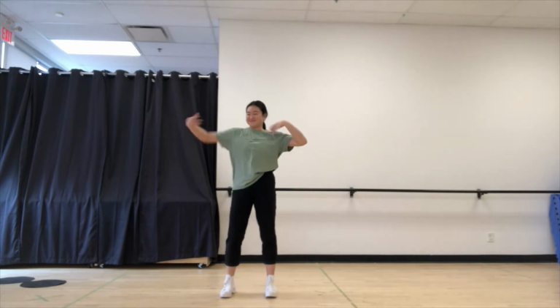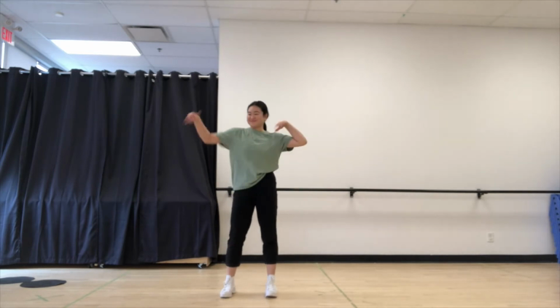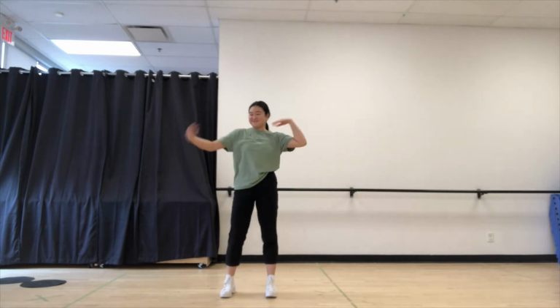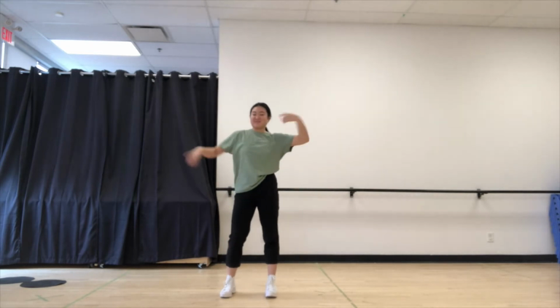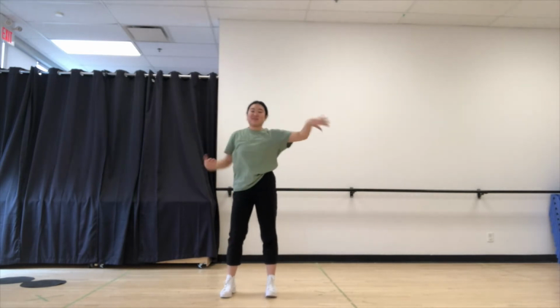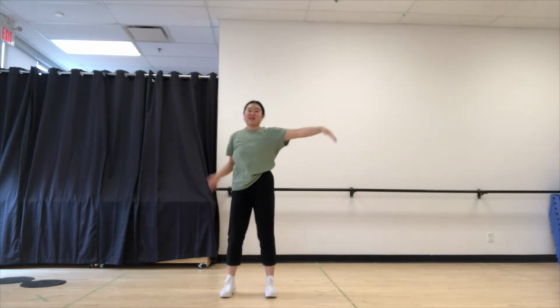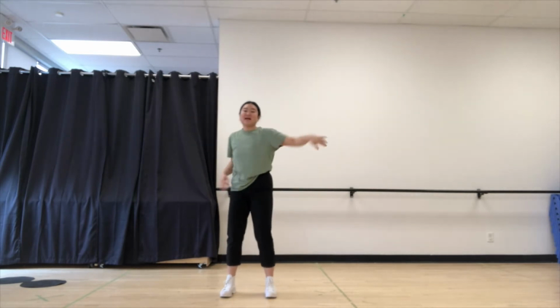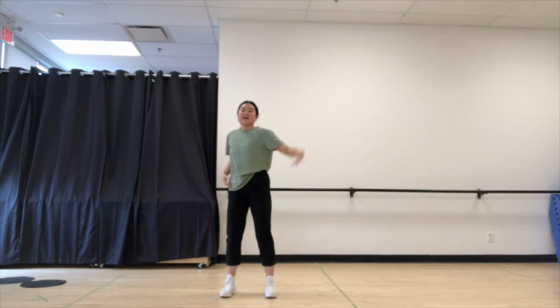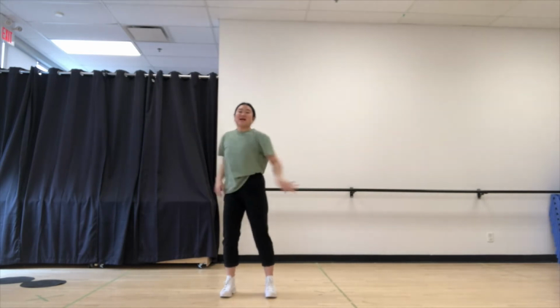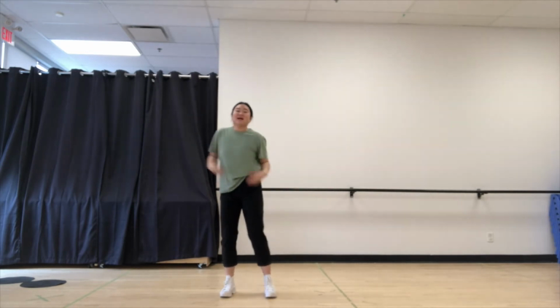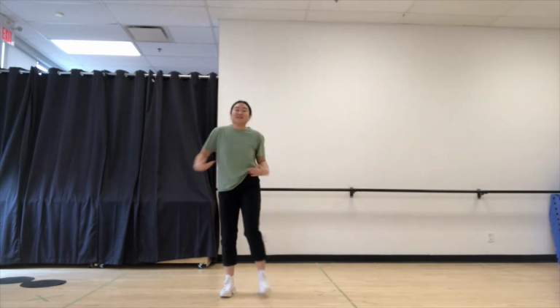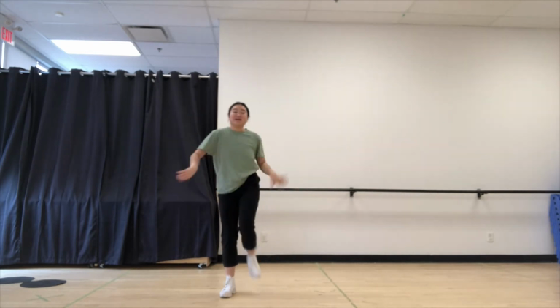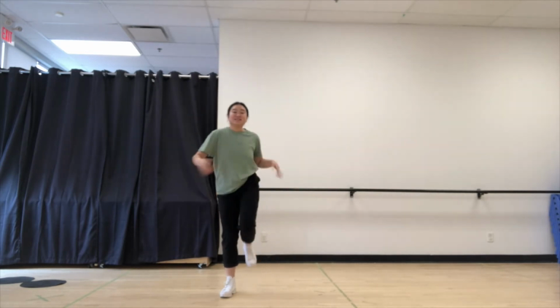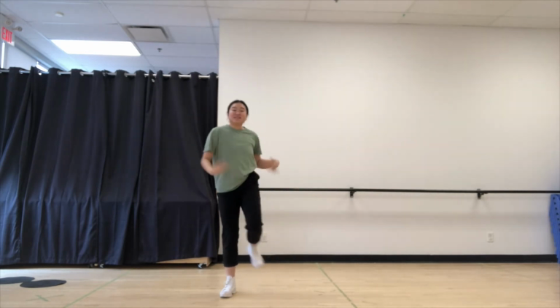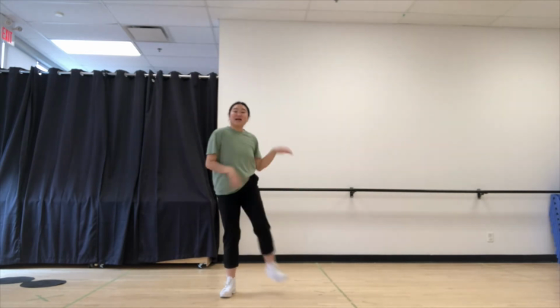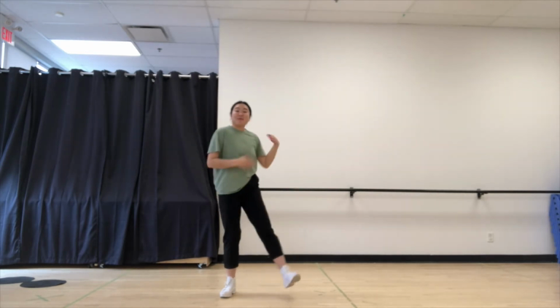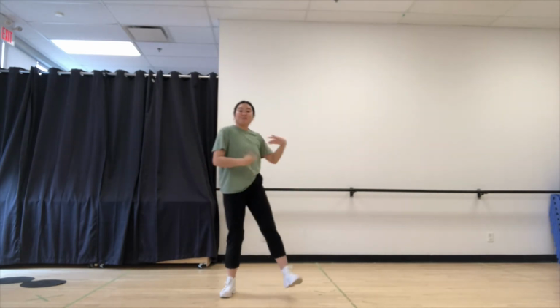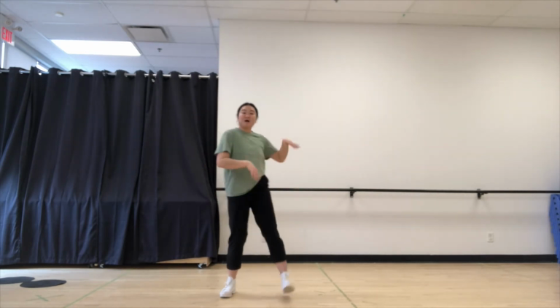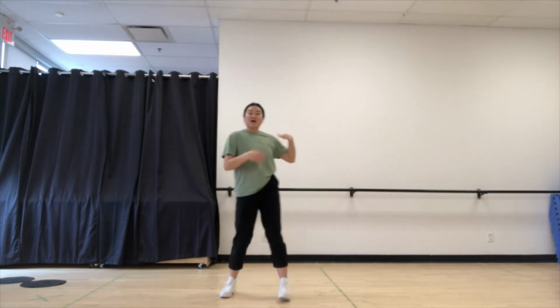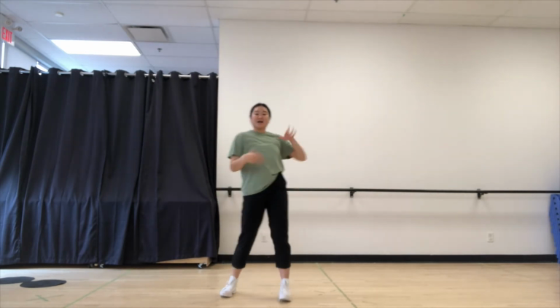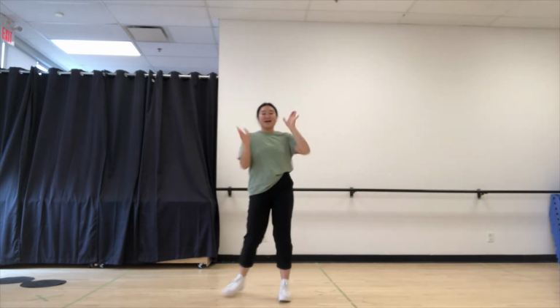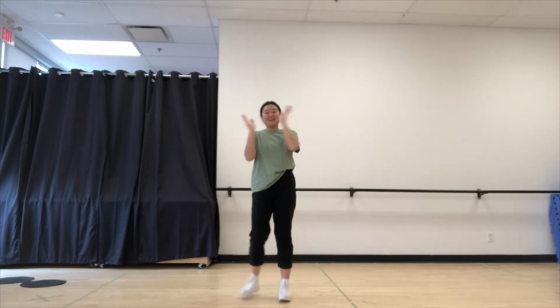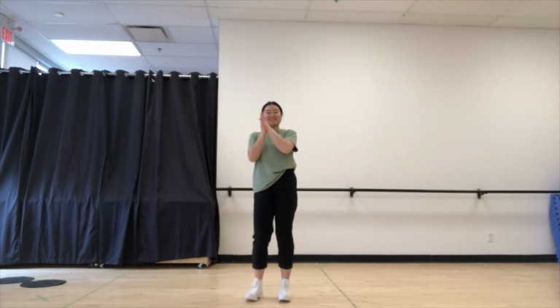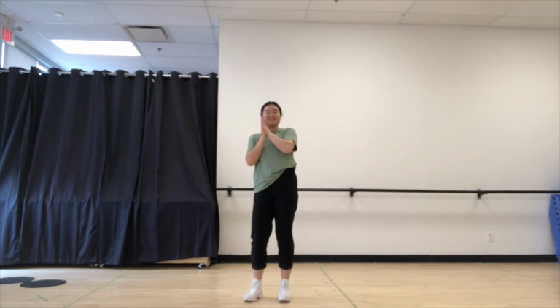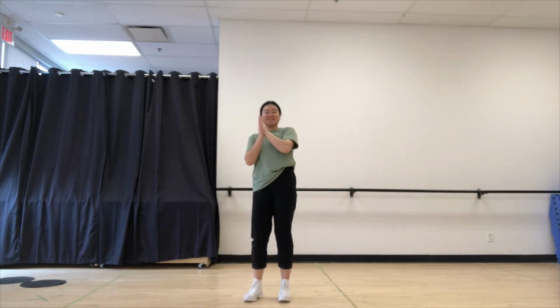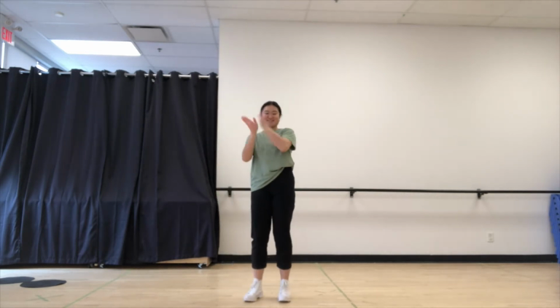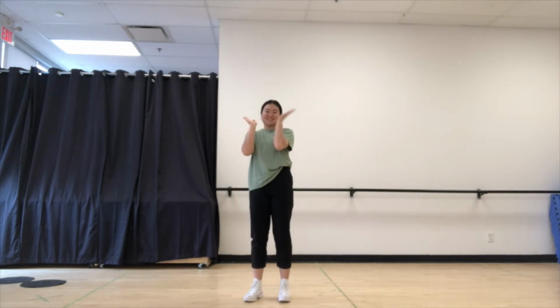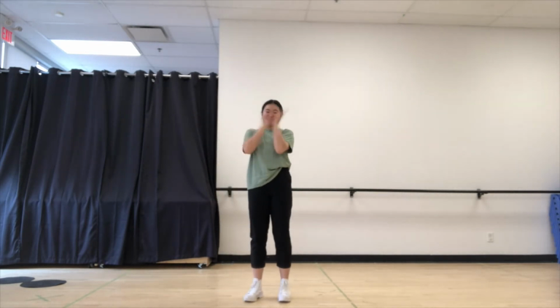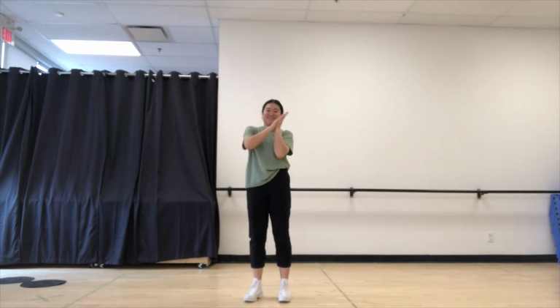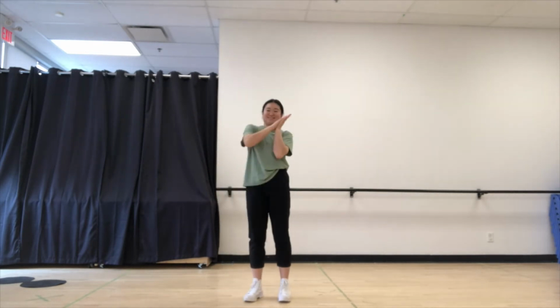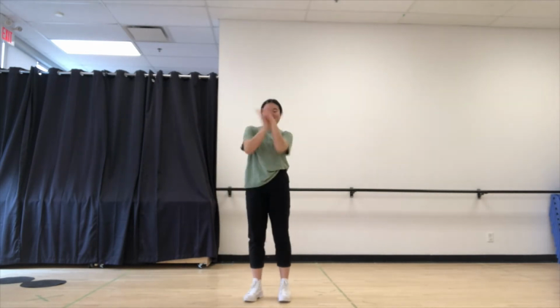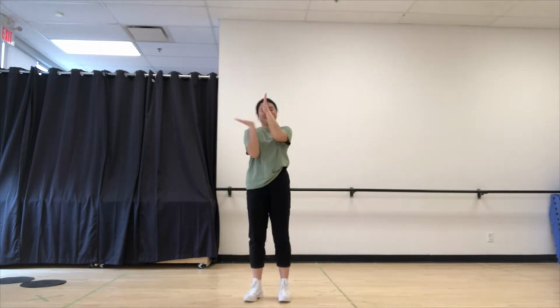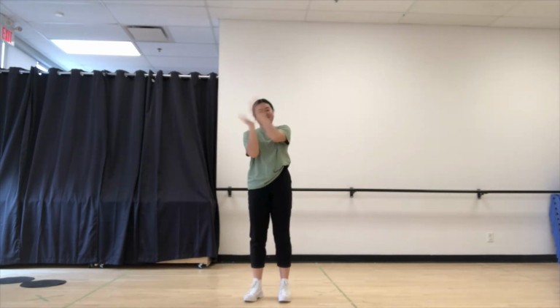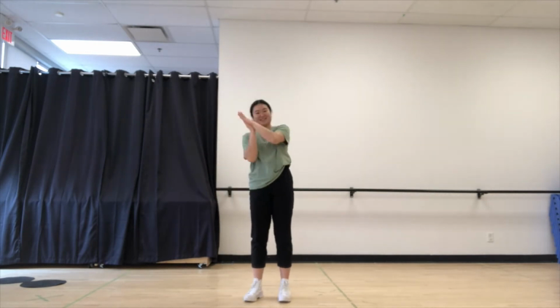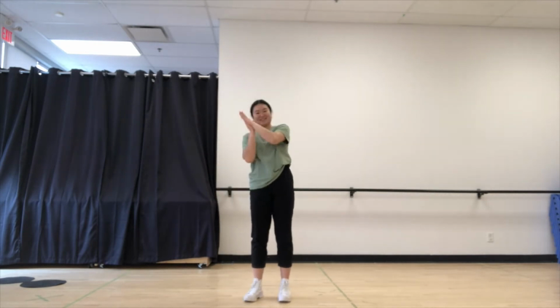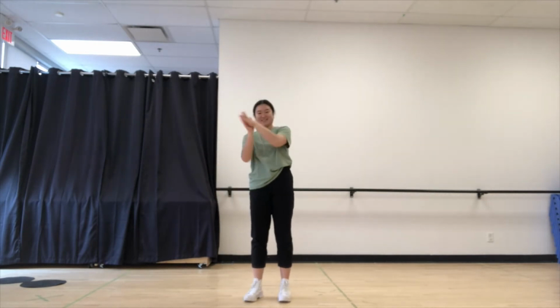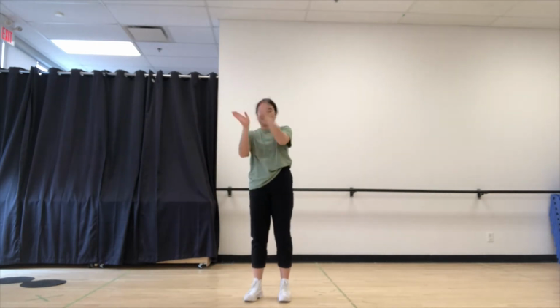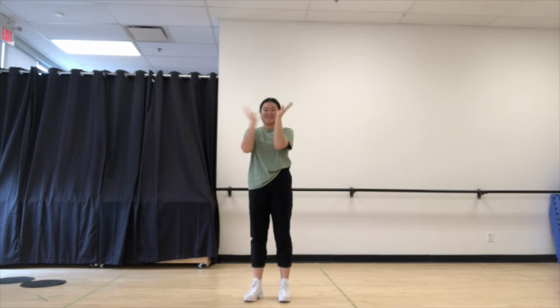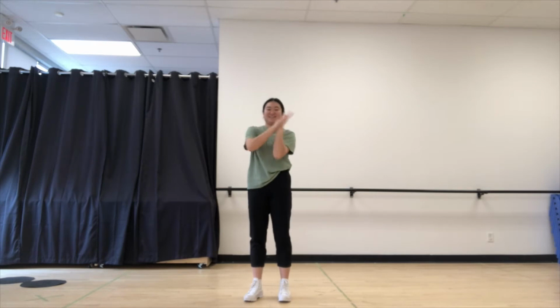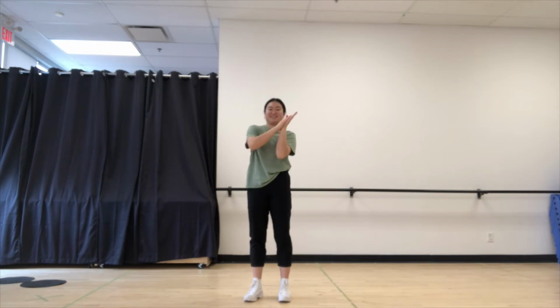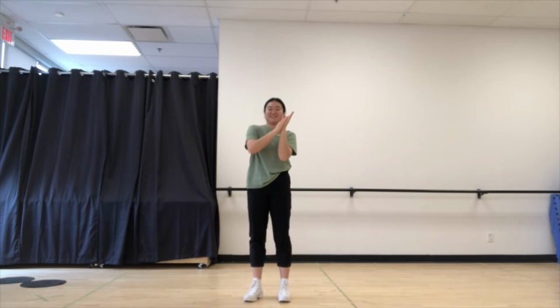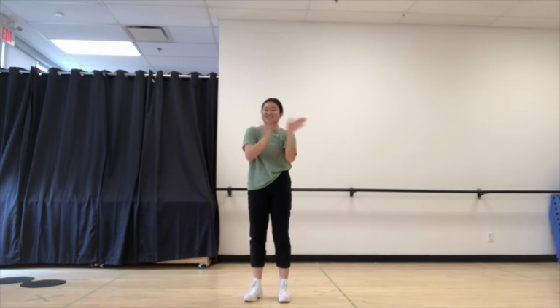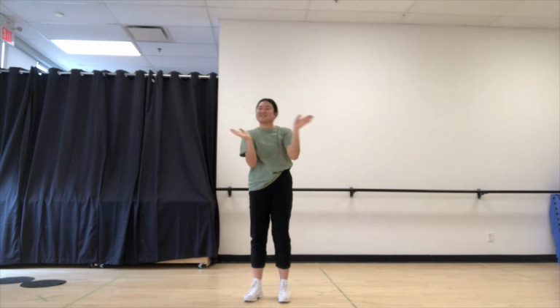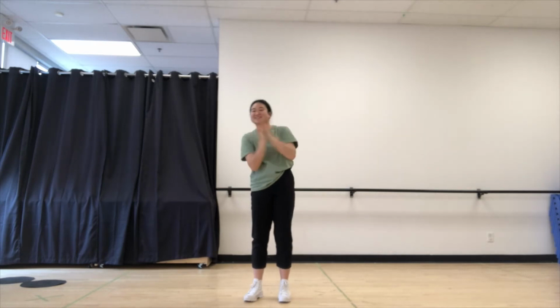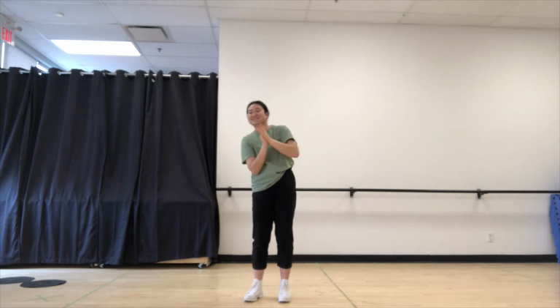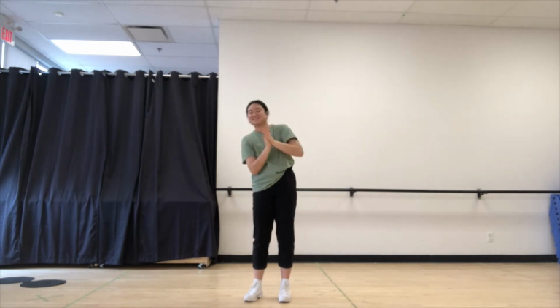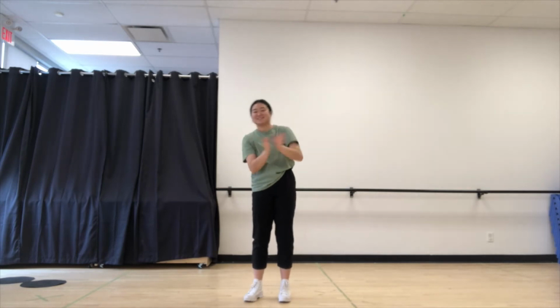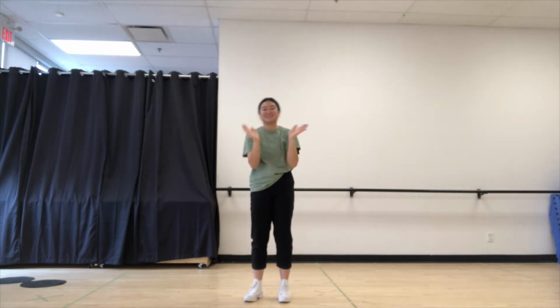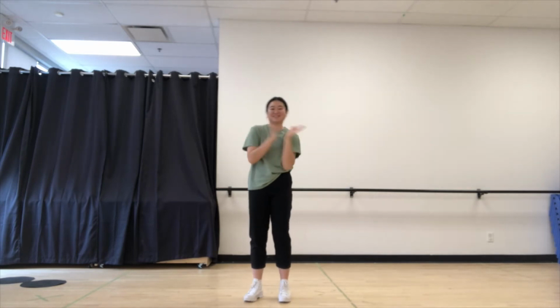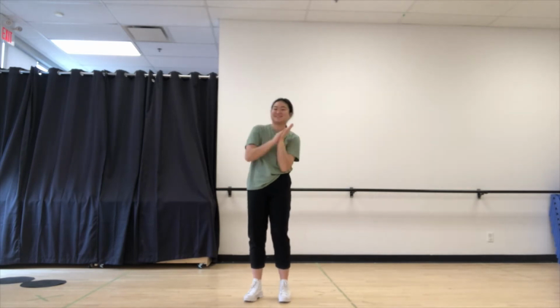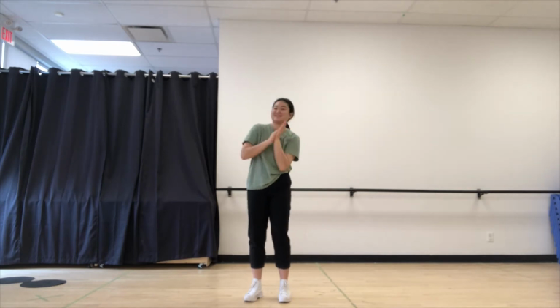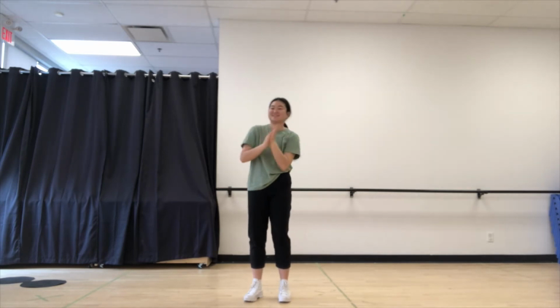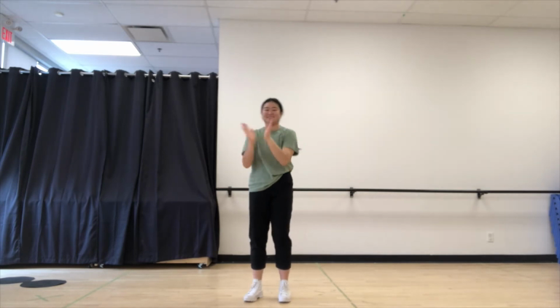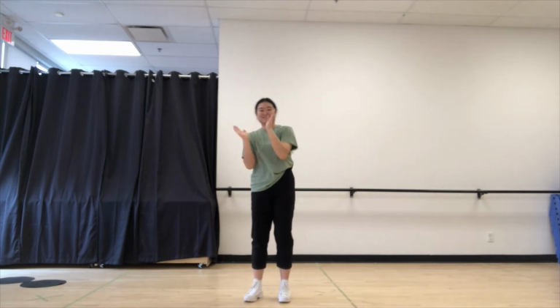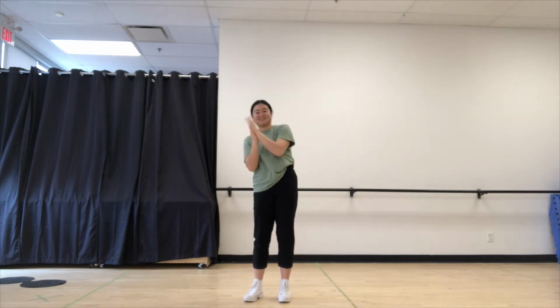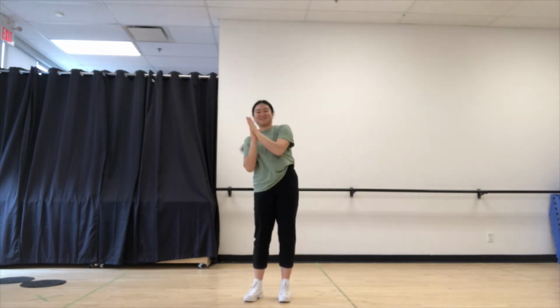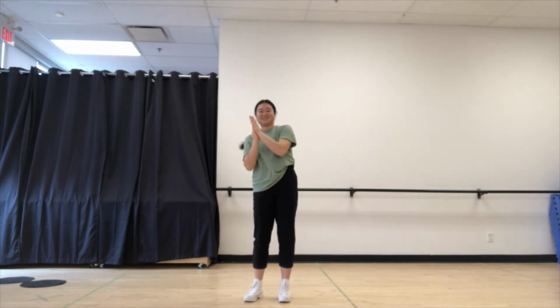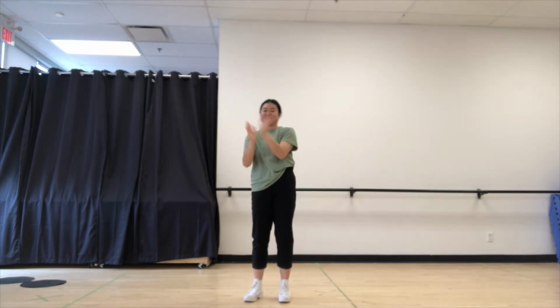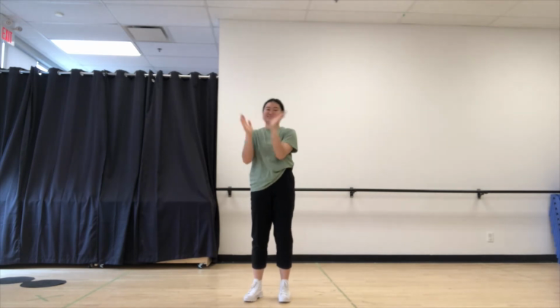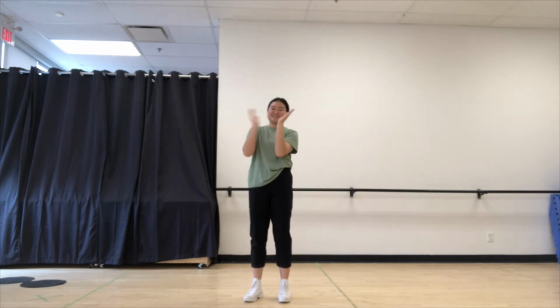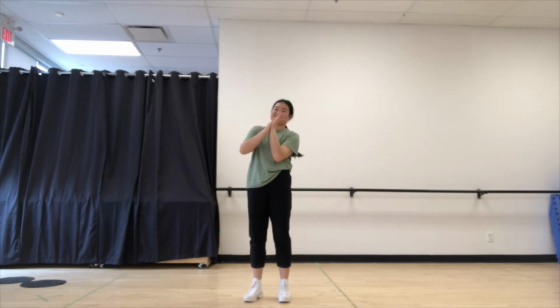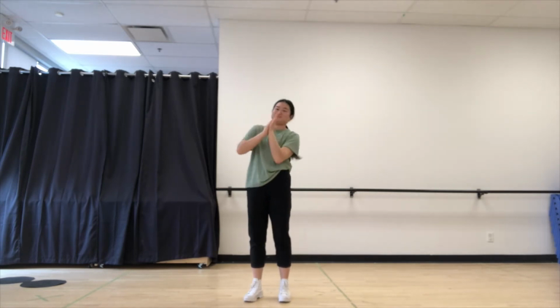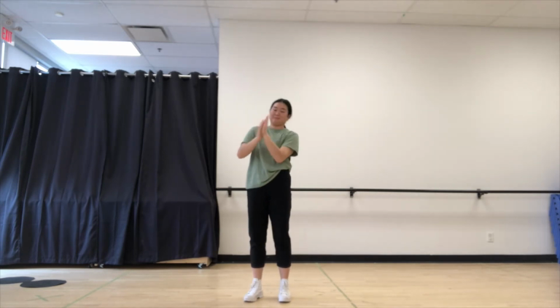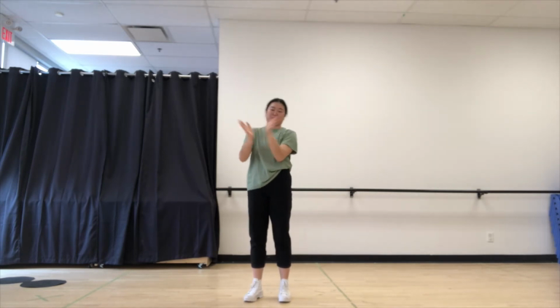Wiggle my wiggles out. Let's clap our hands. Clap, clap, clap my crazies out. Clap, clap, clap my crazies out.